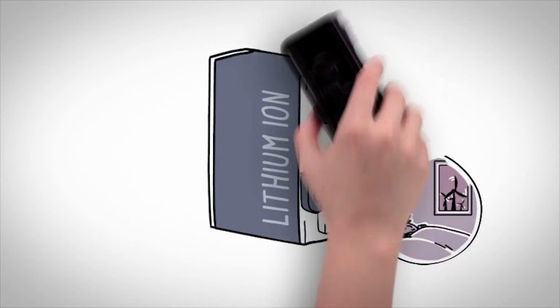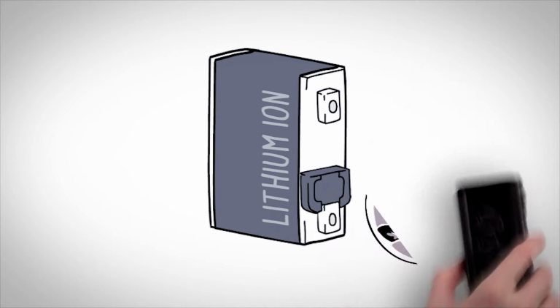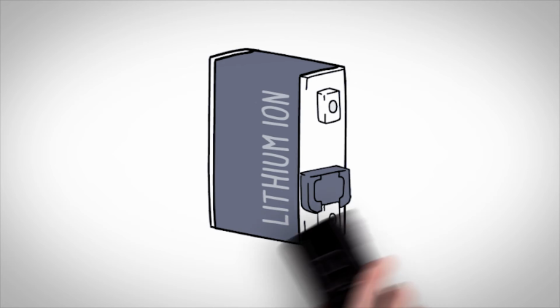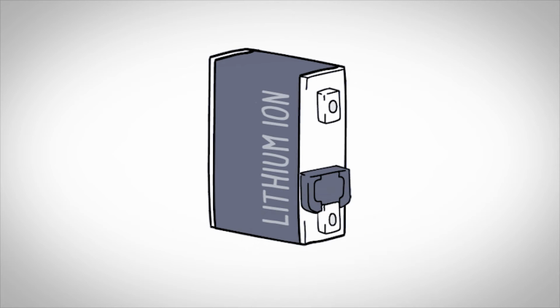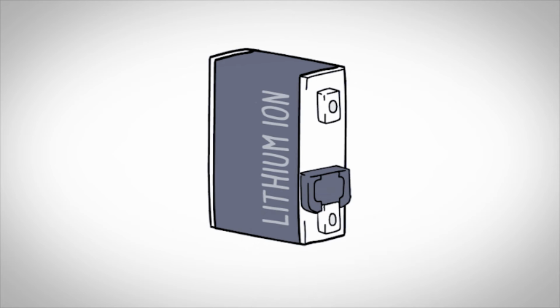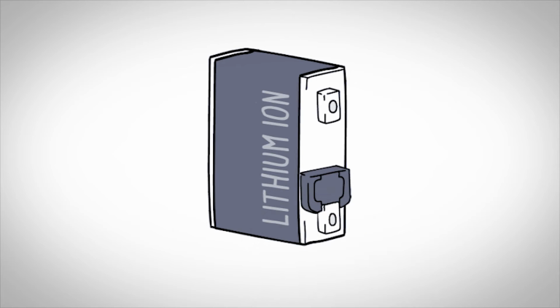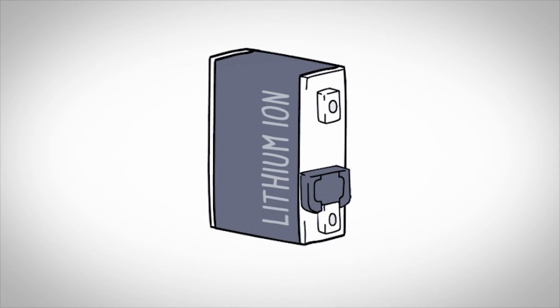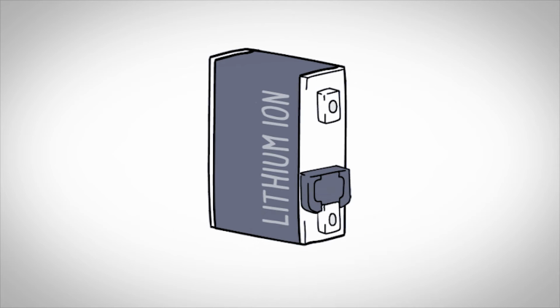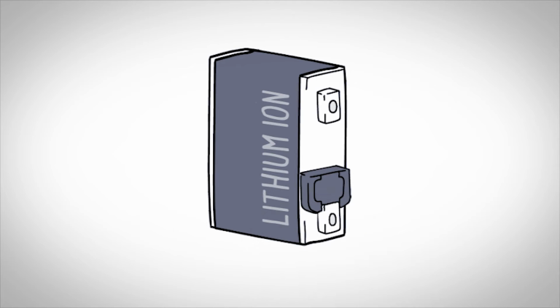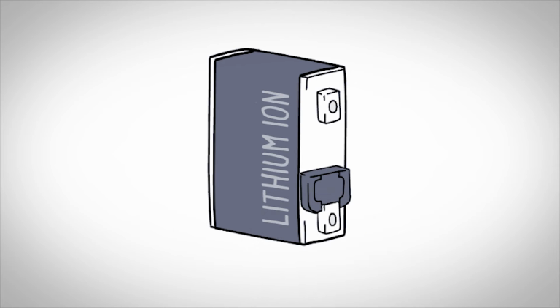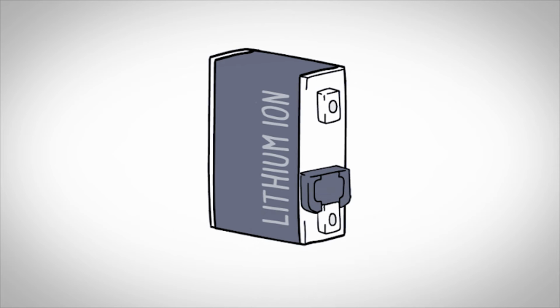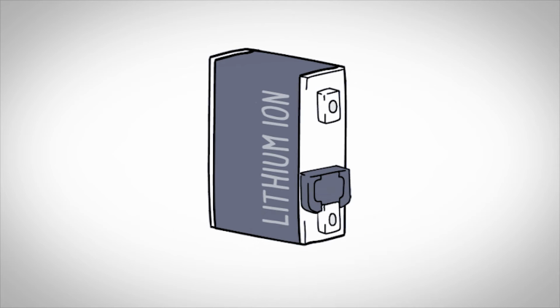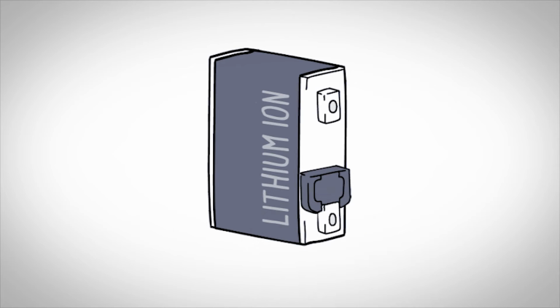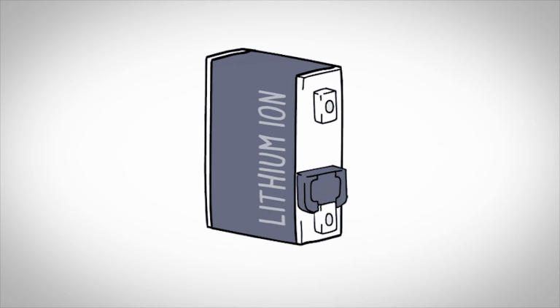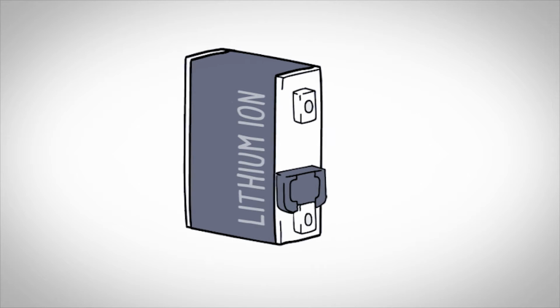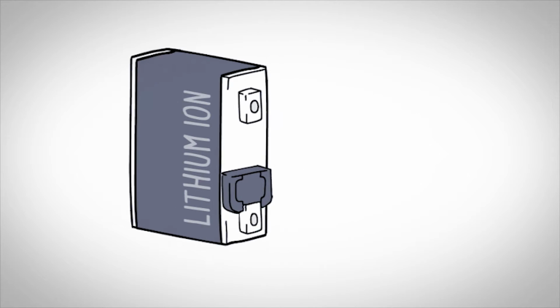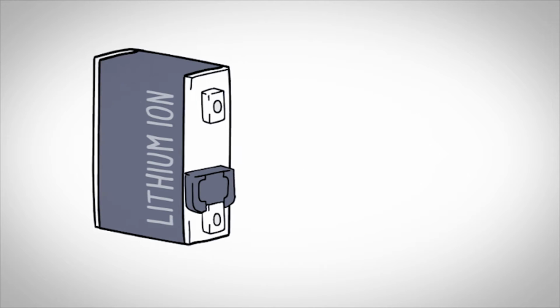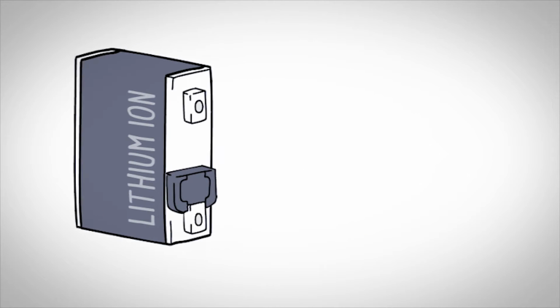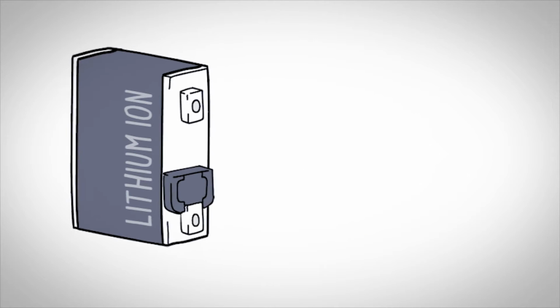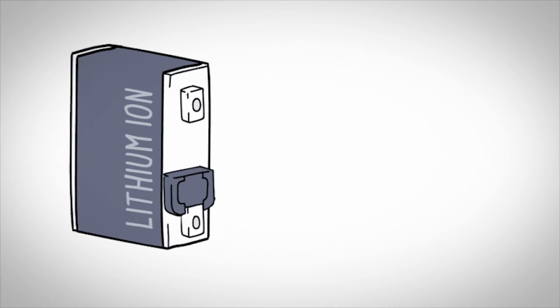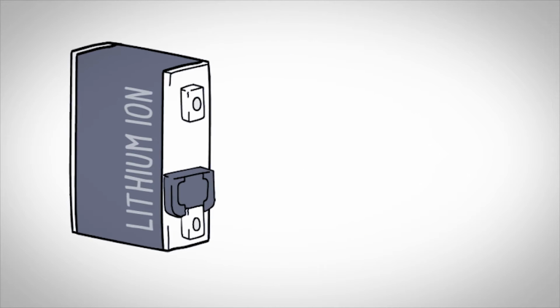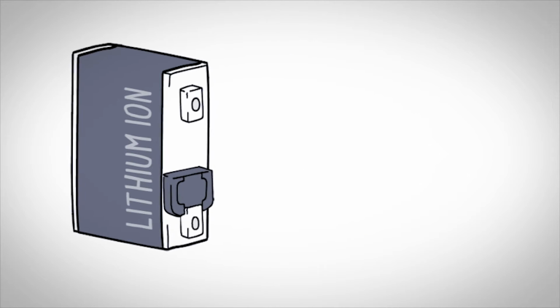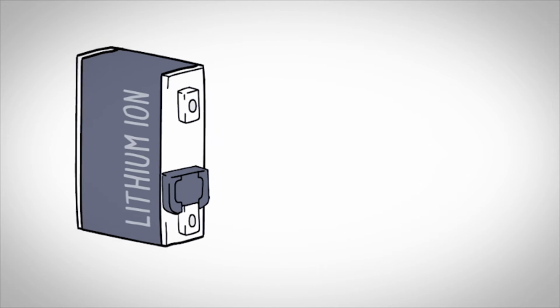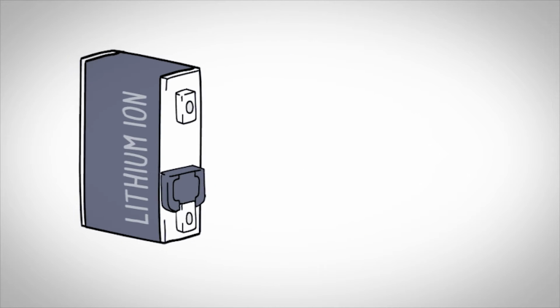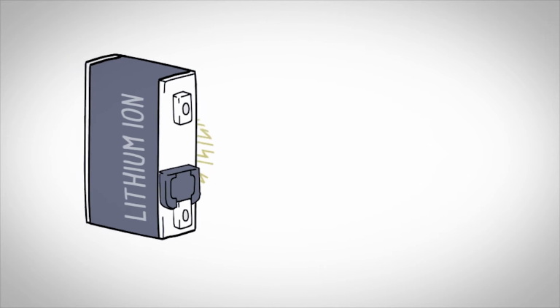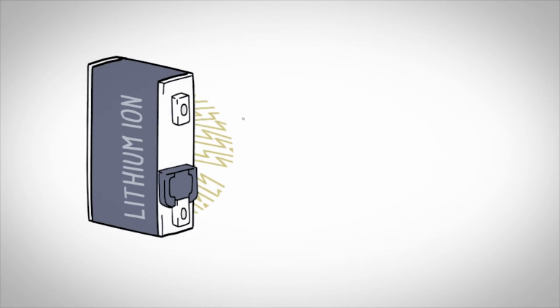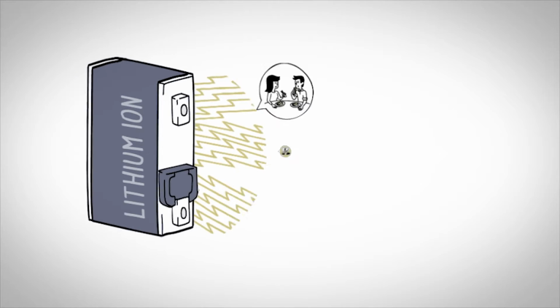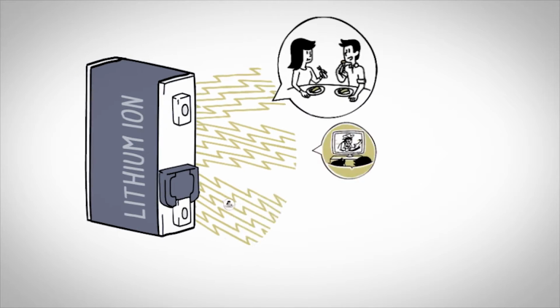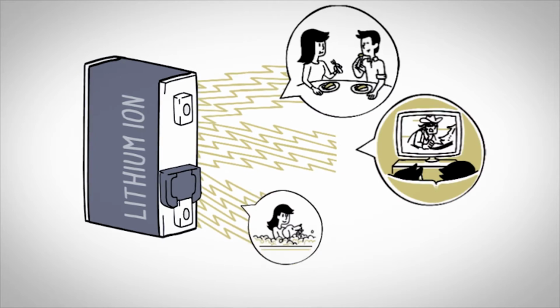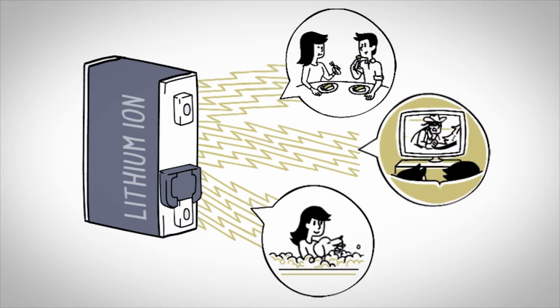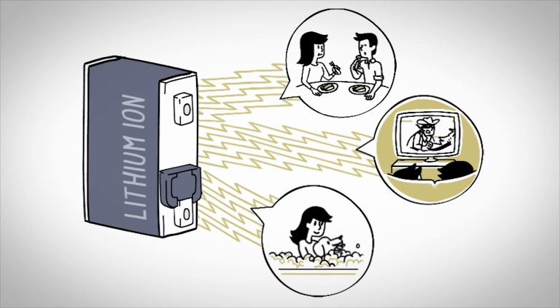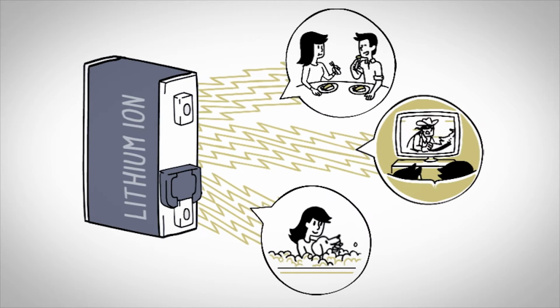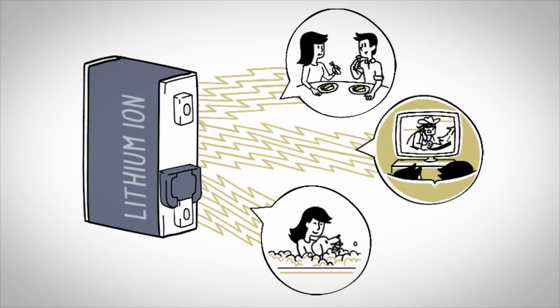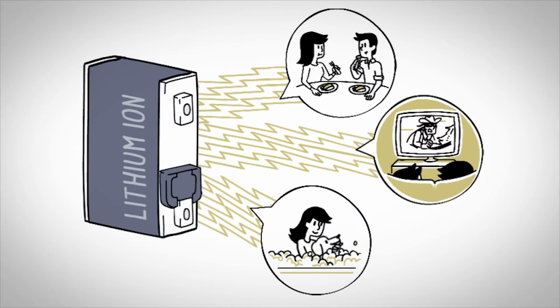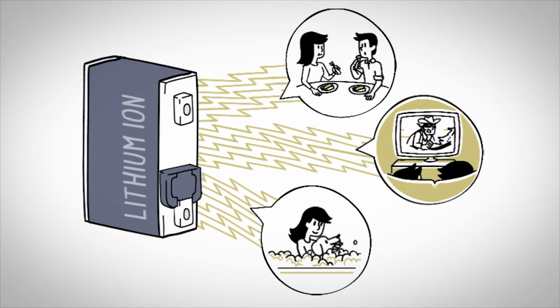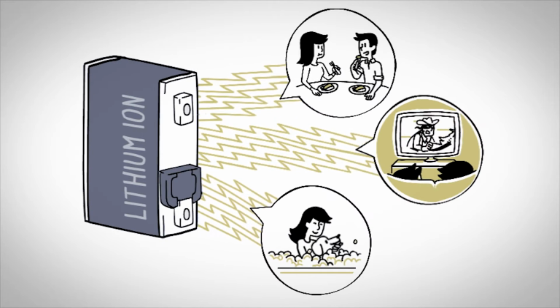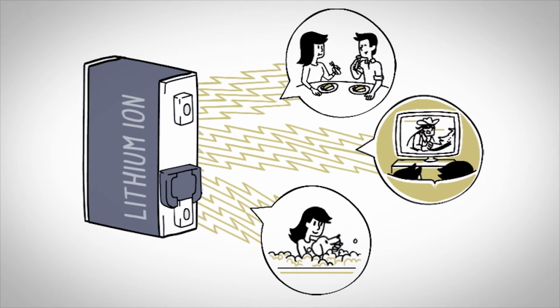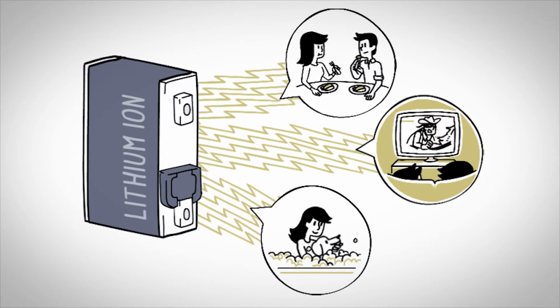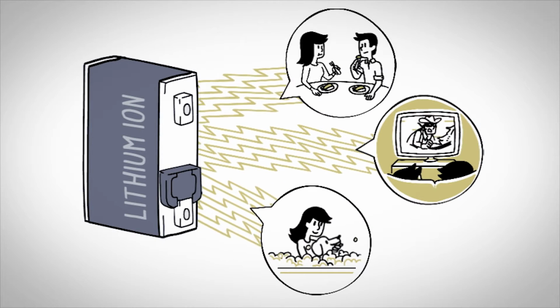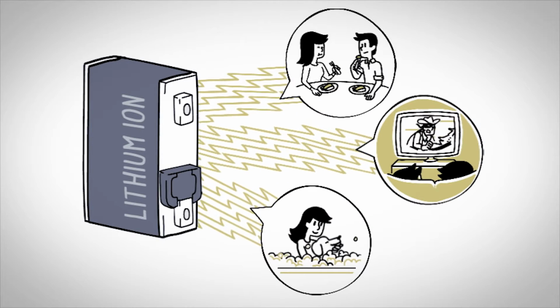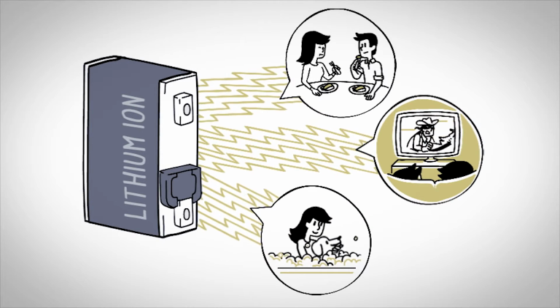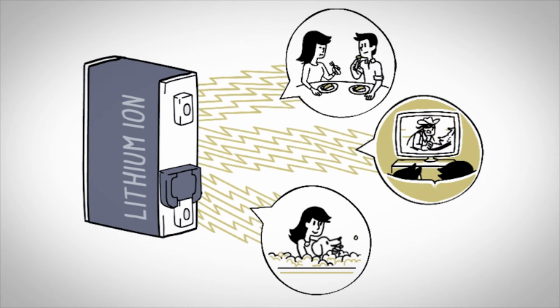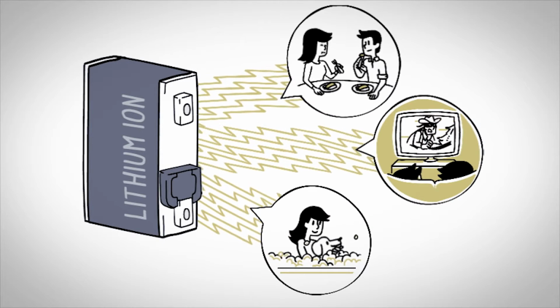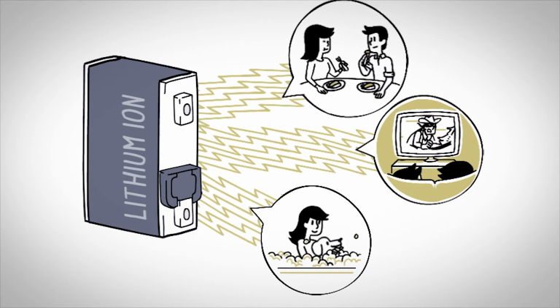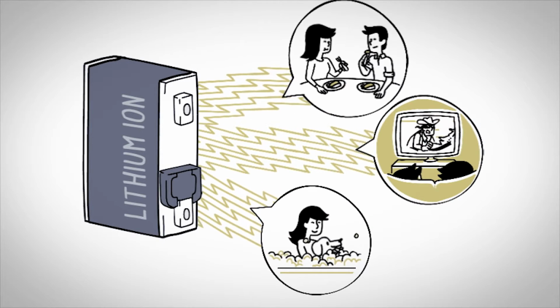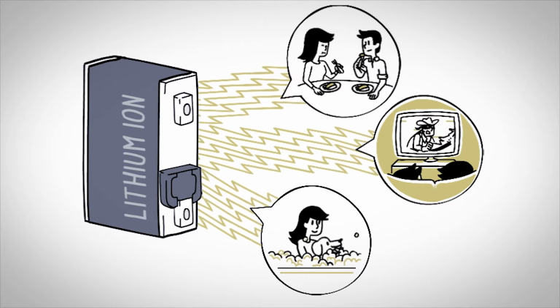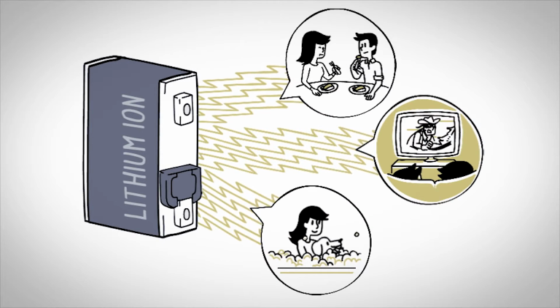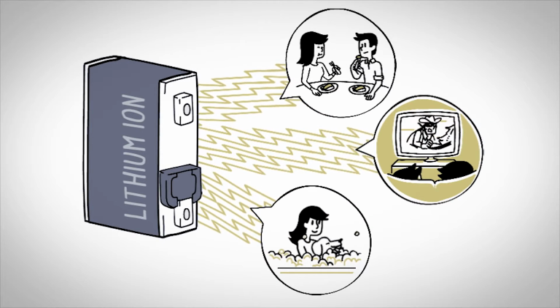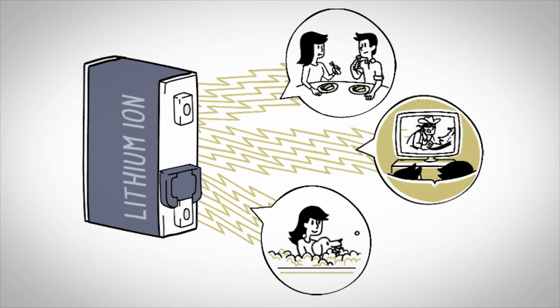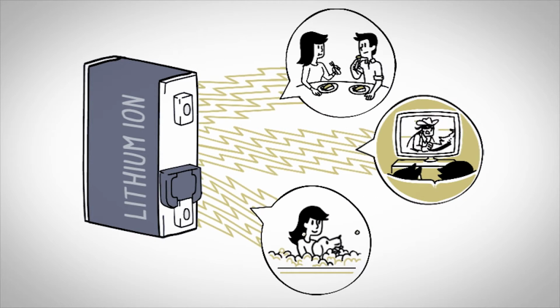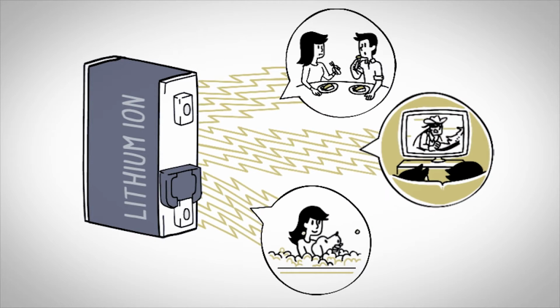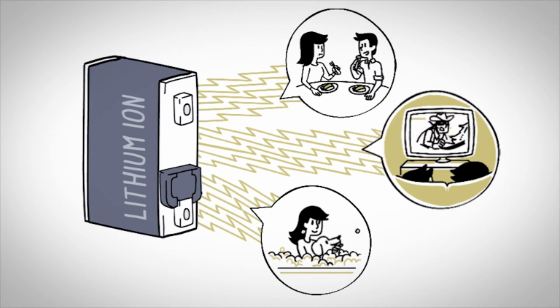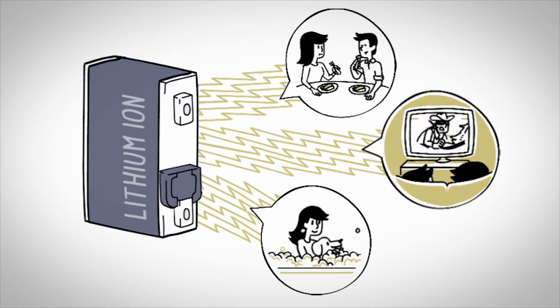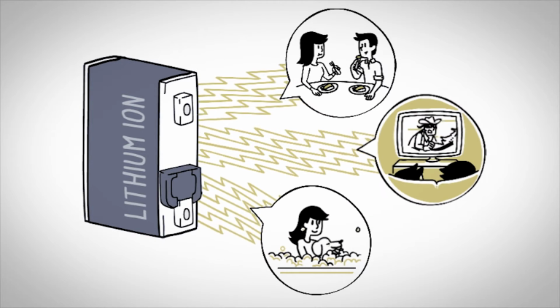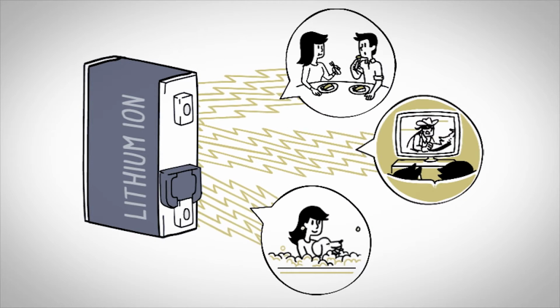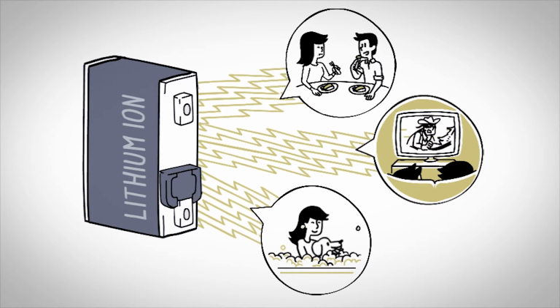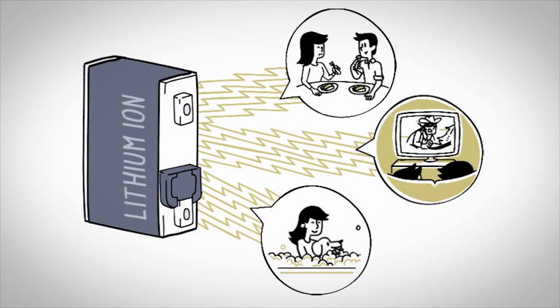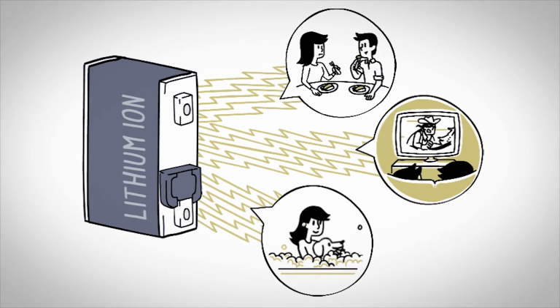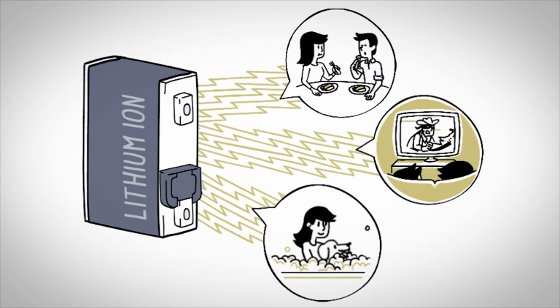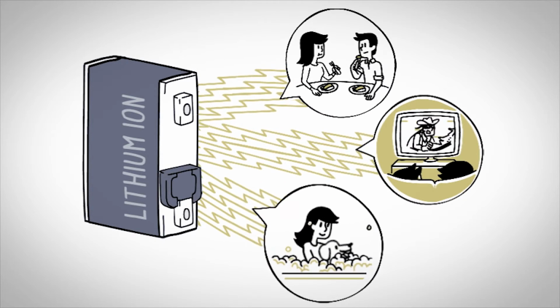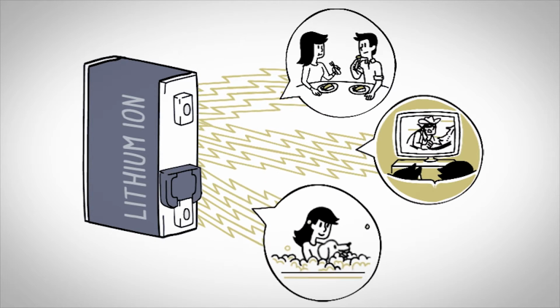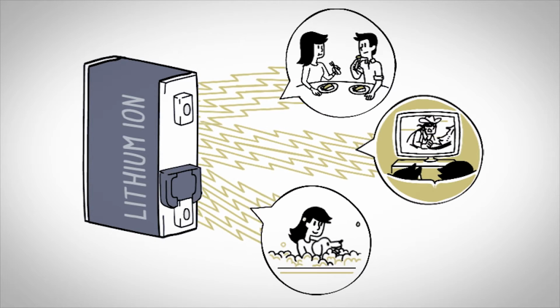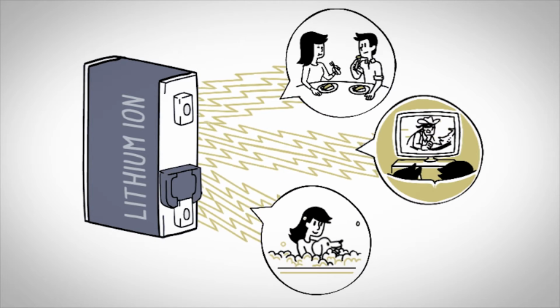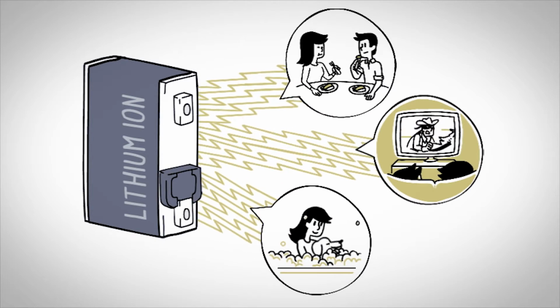Then, the stored energy is squeezed out or distributed when people use it most, like dinner time, TV time, or bath time.